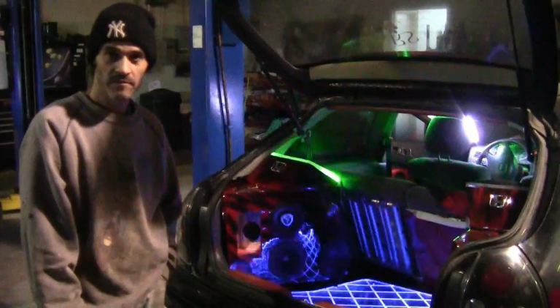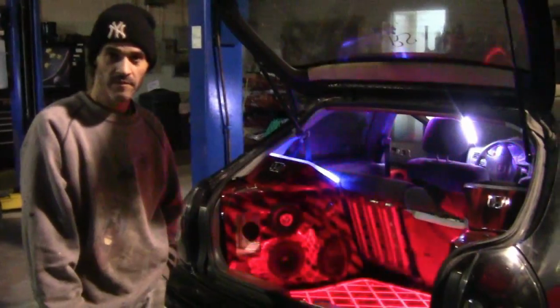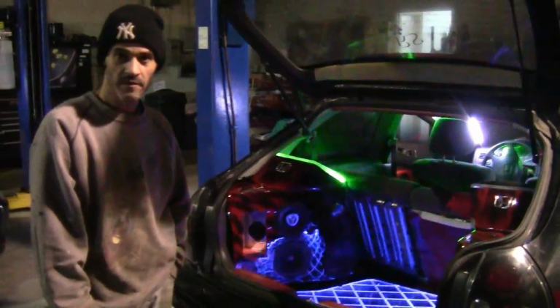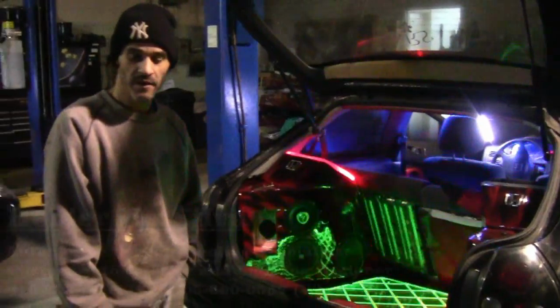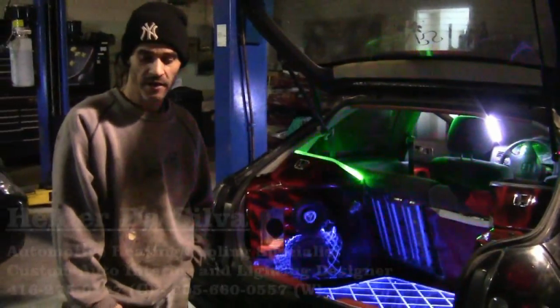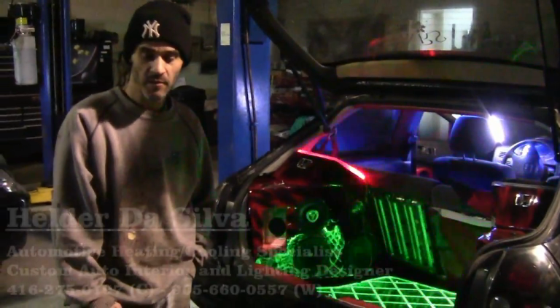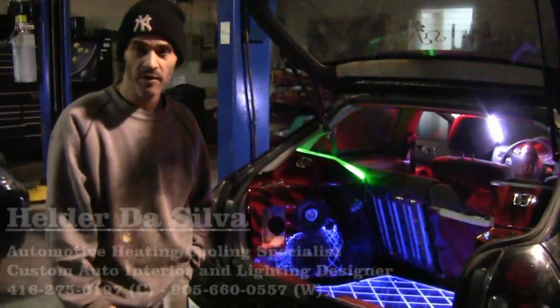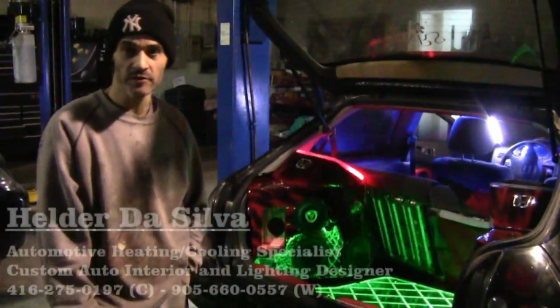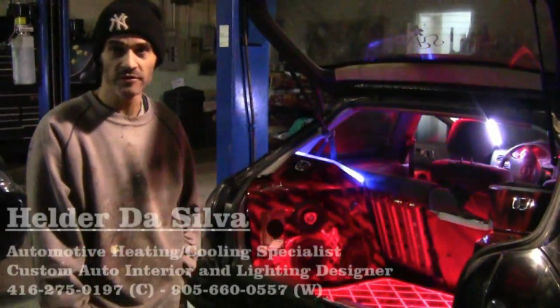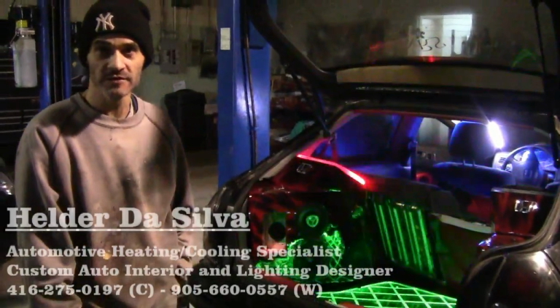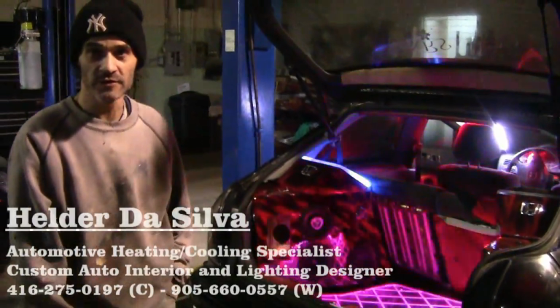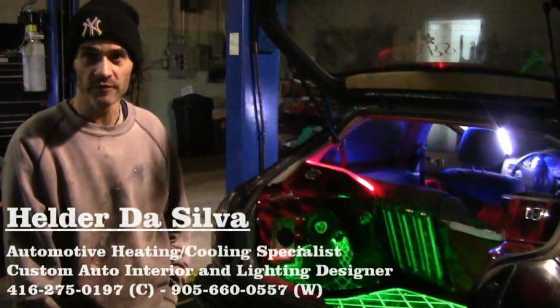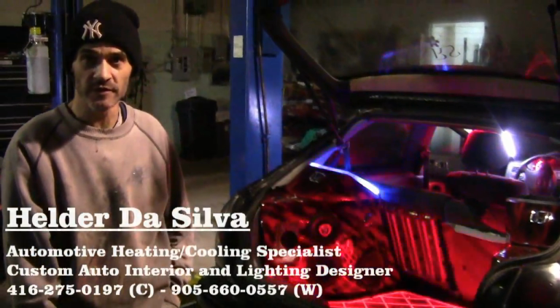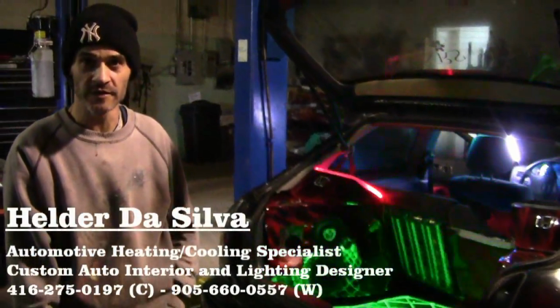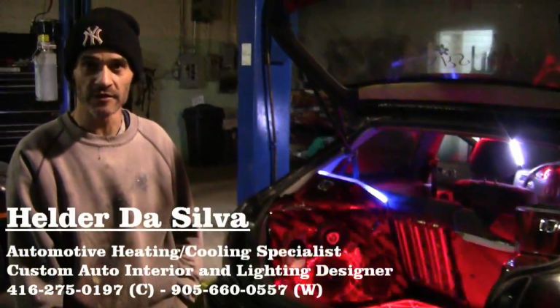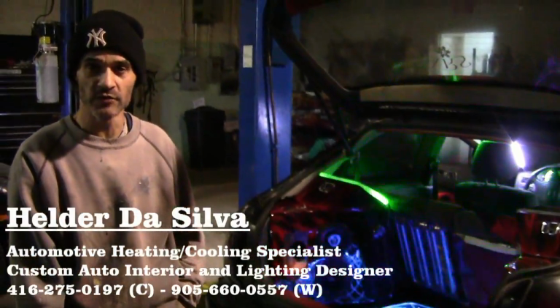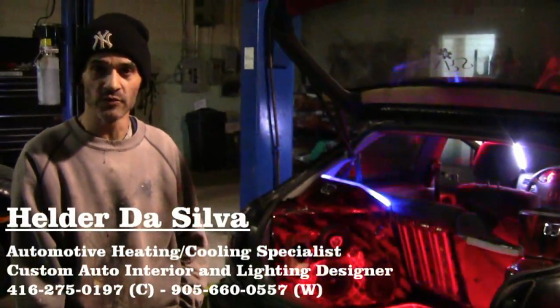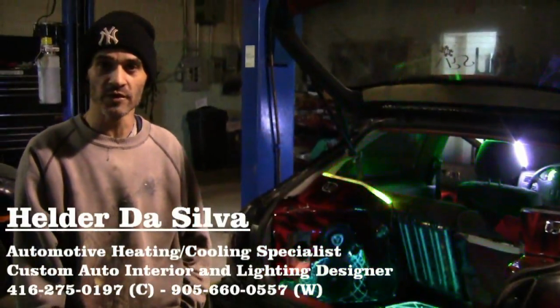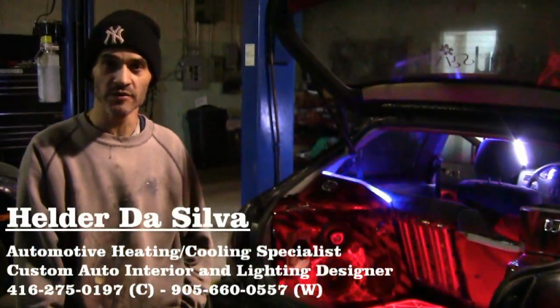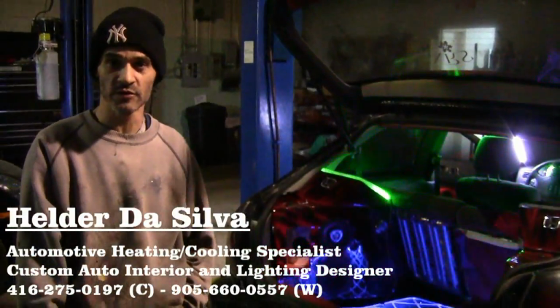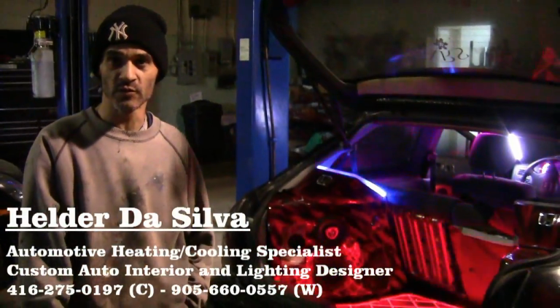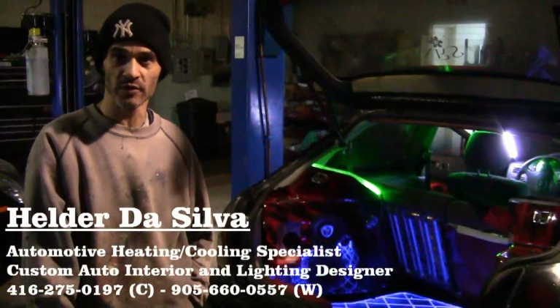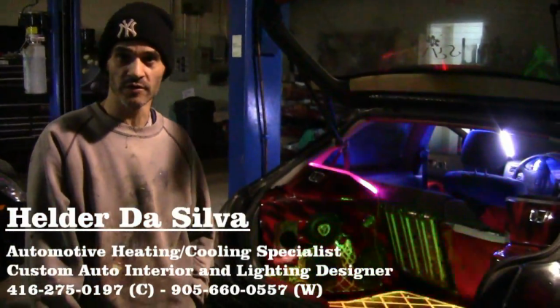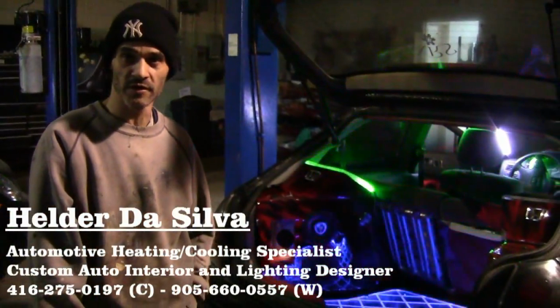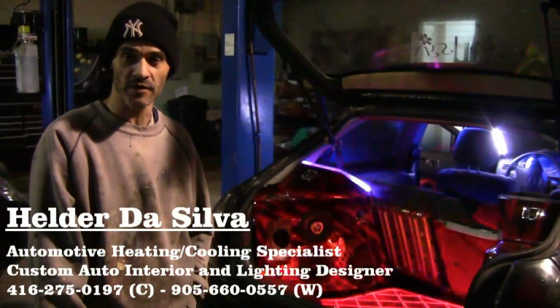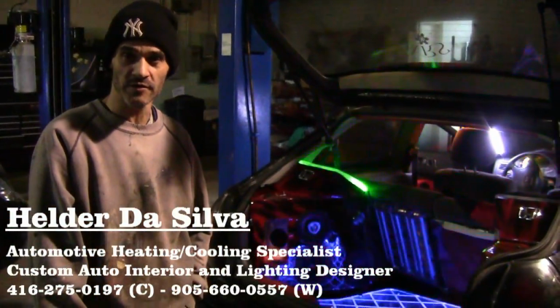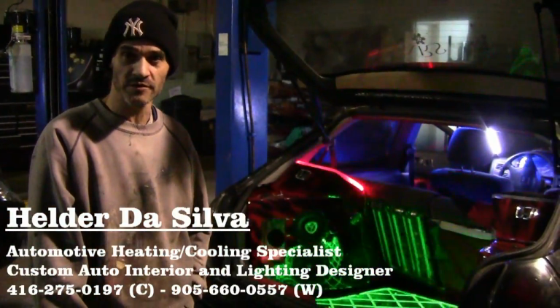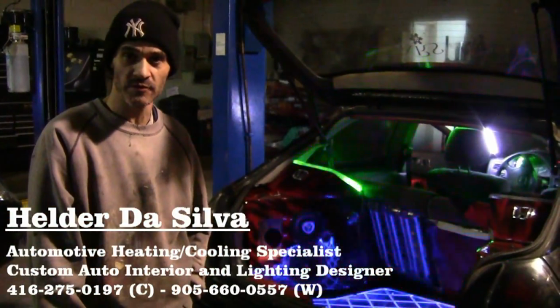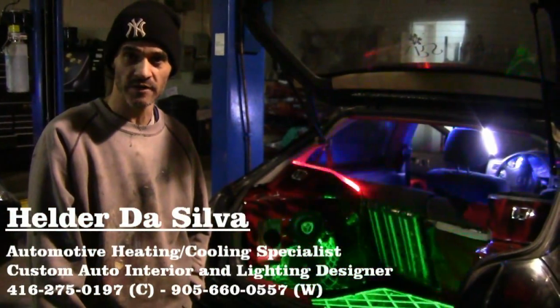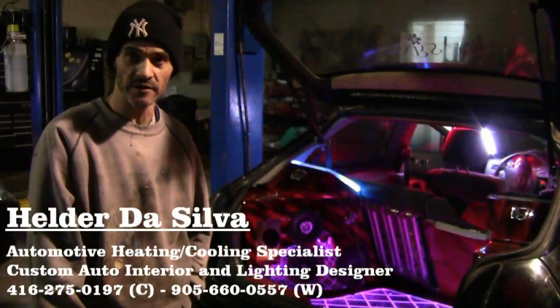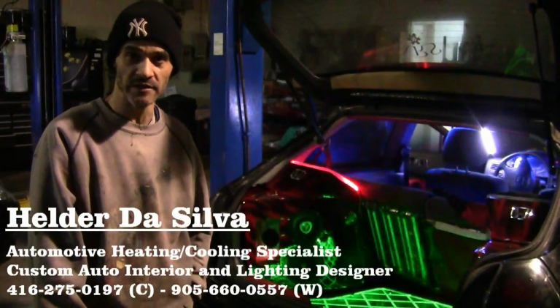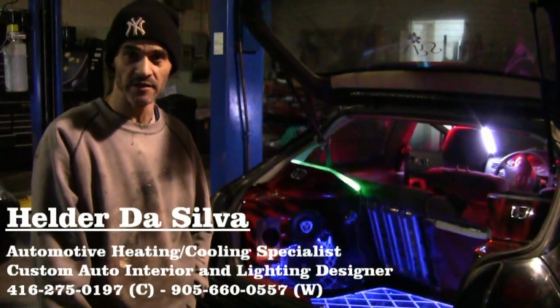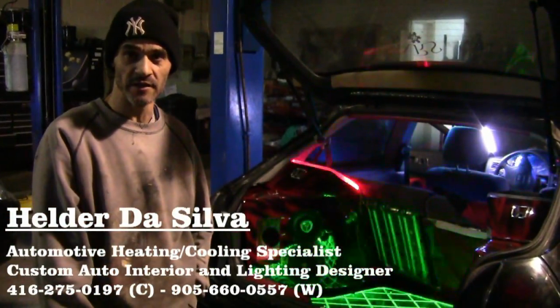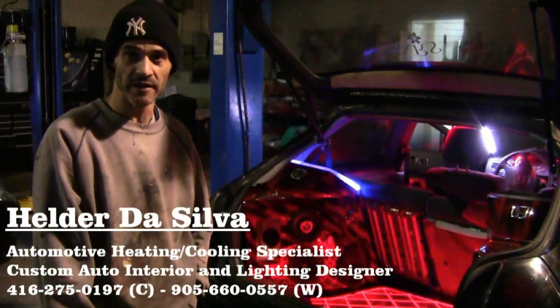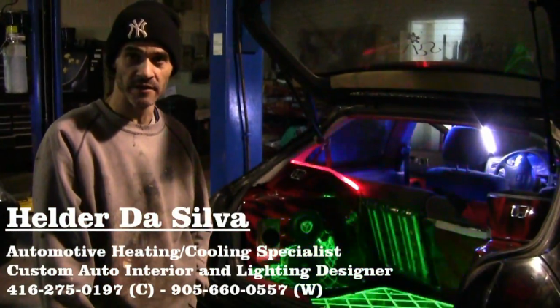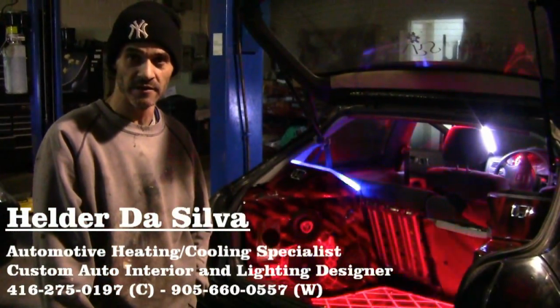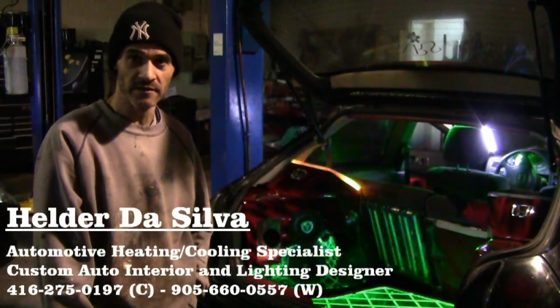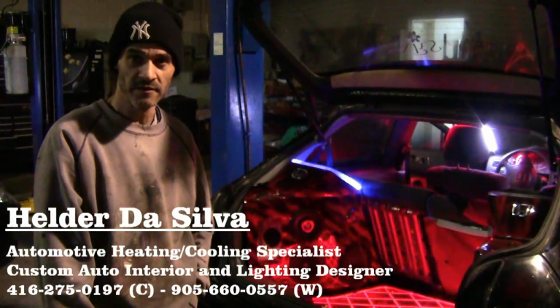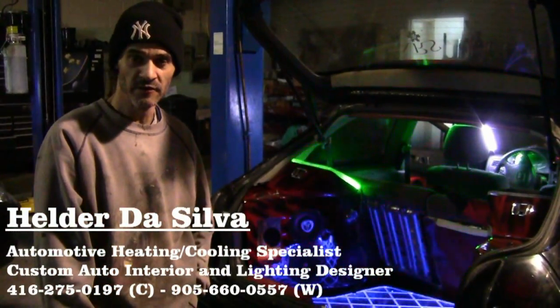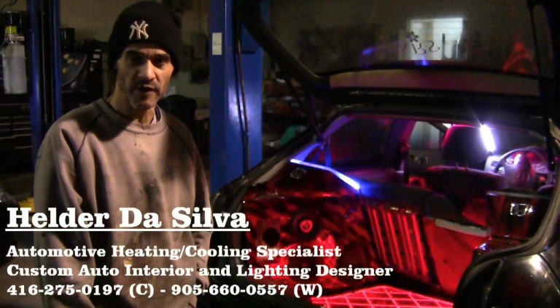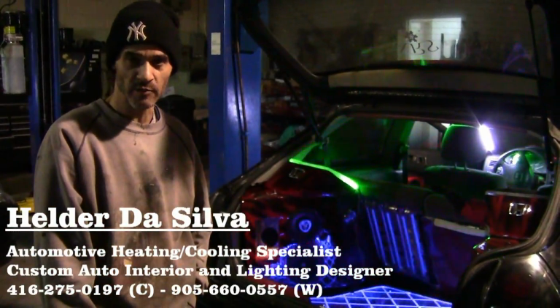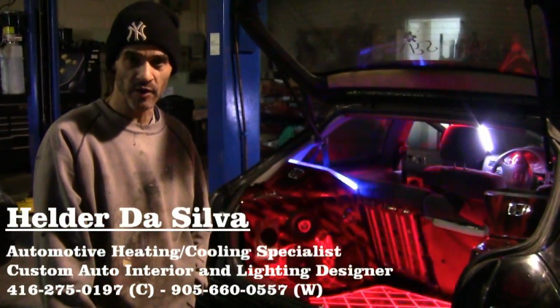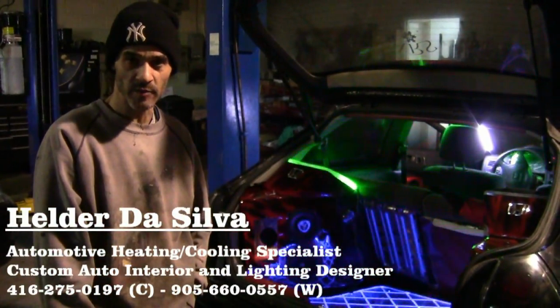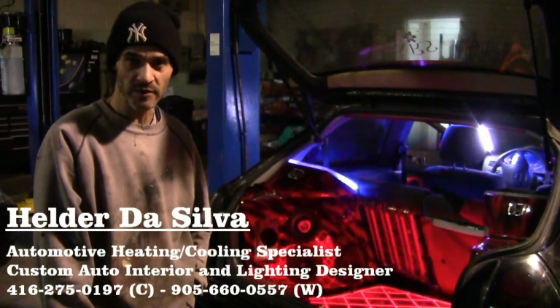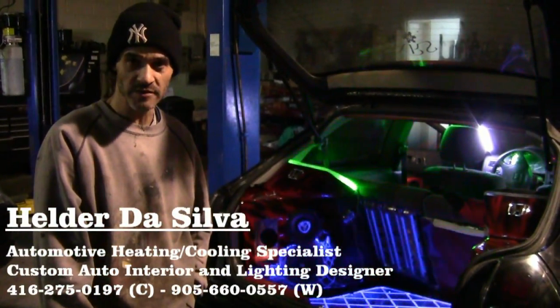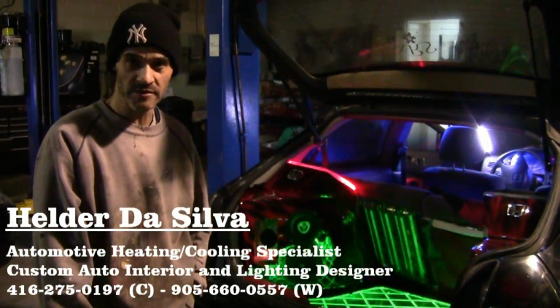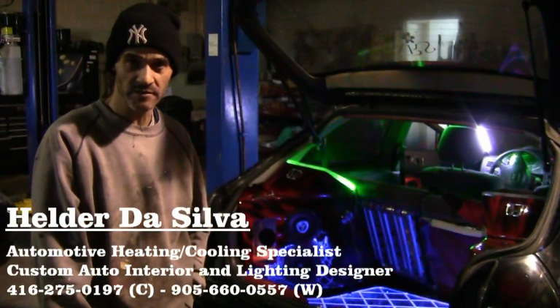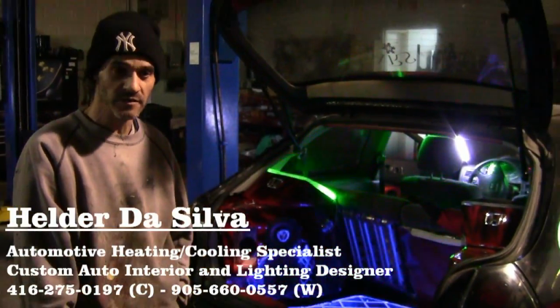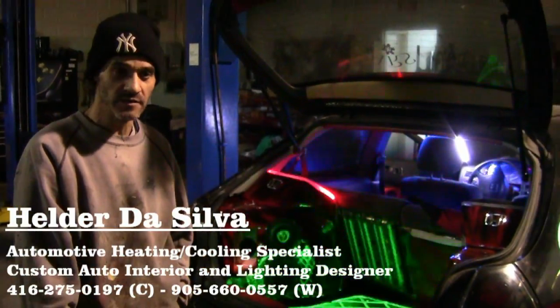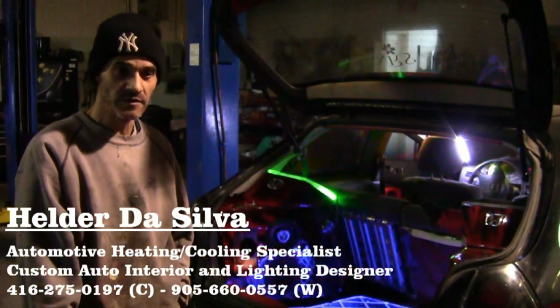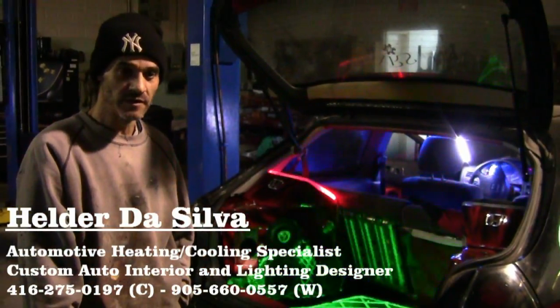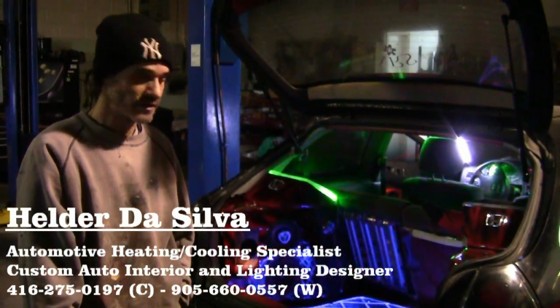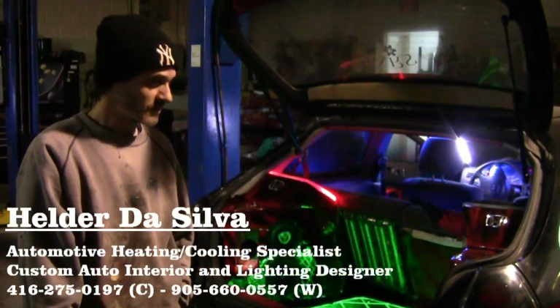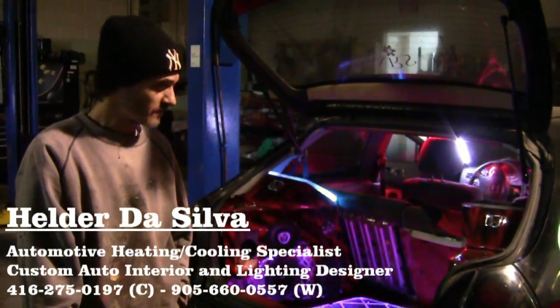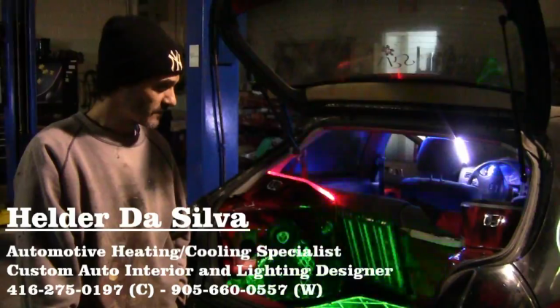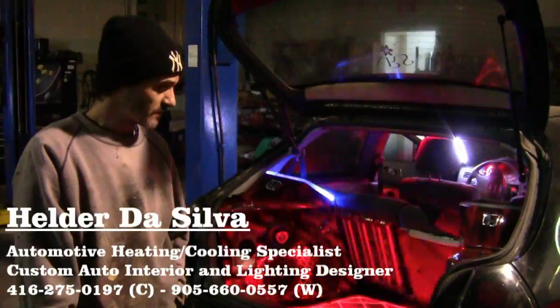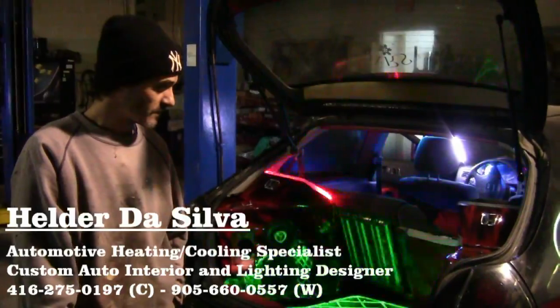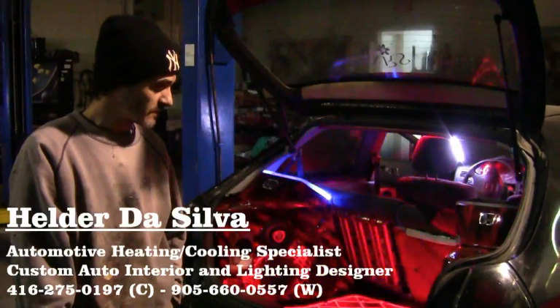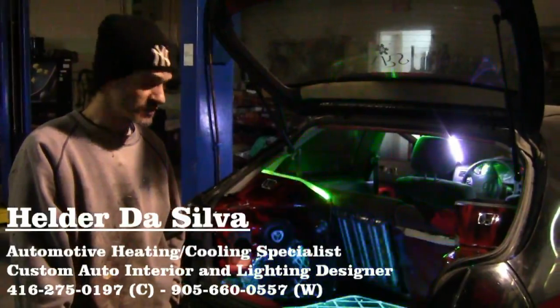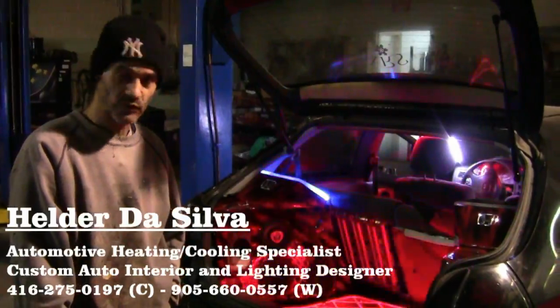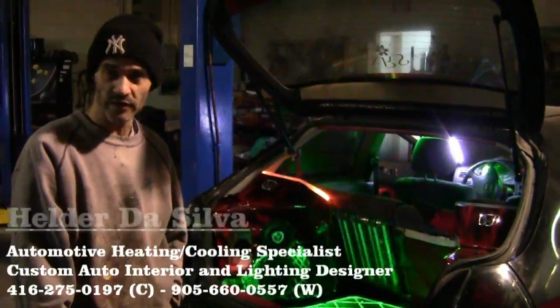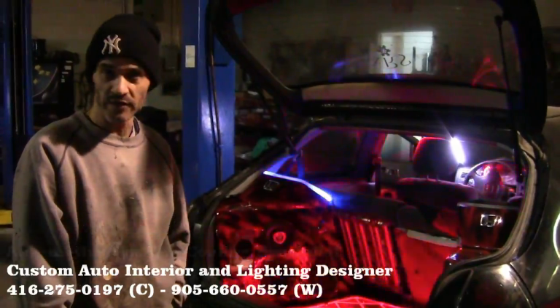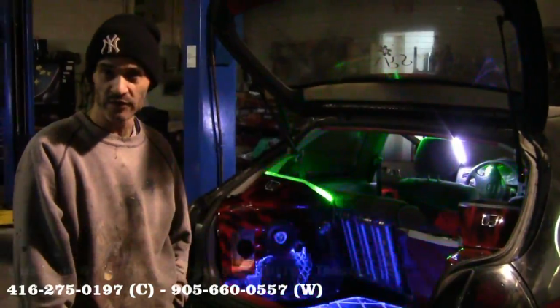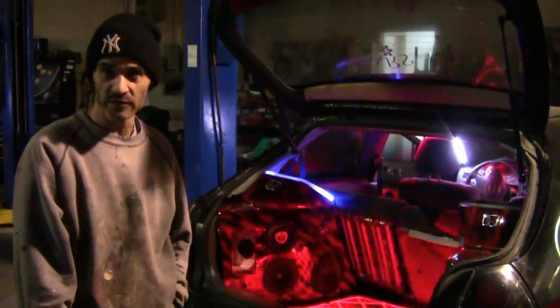Hi, I'm Heldon De Silva and I do custom work on cars with LED lighting, fiber optics, and this is what I do.